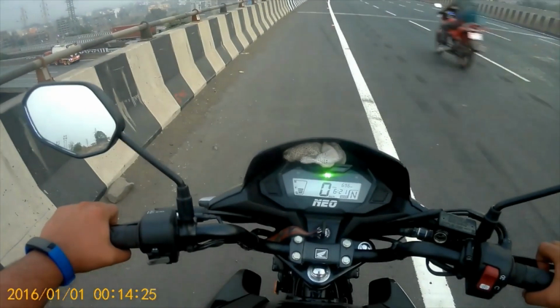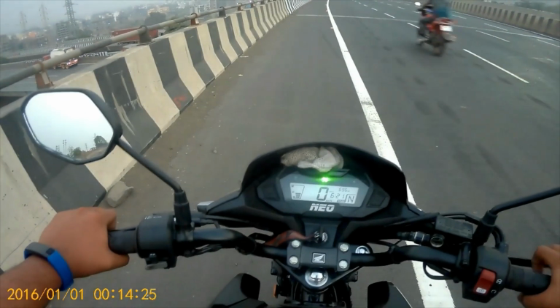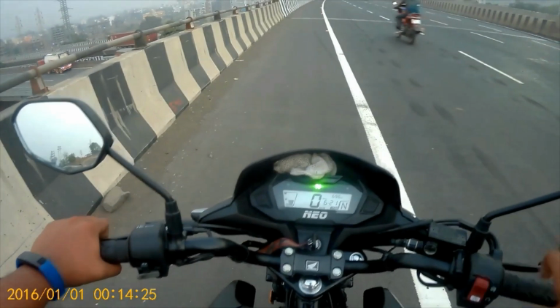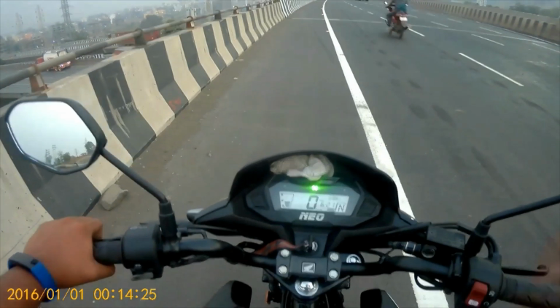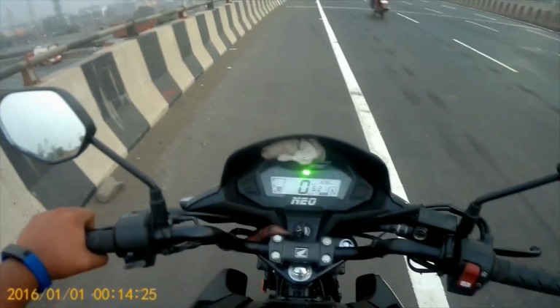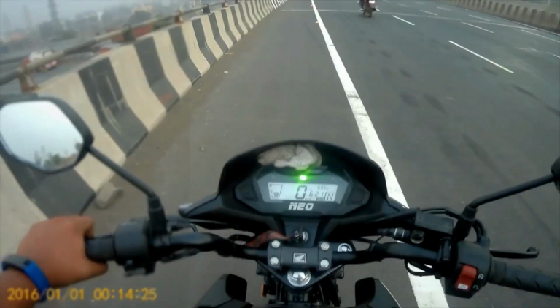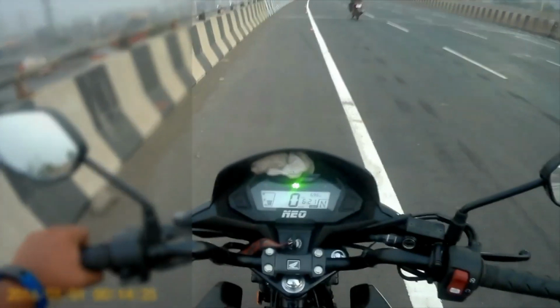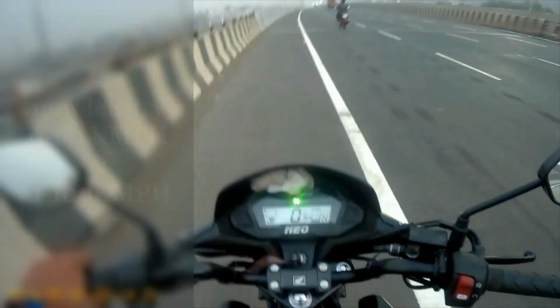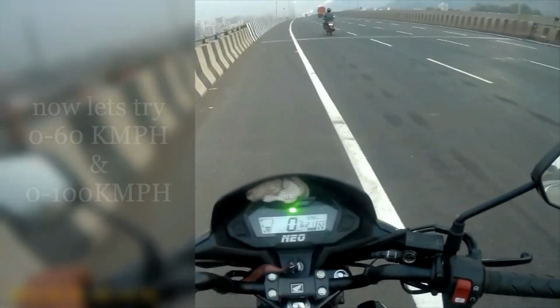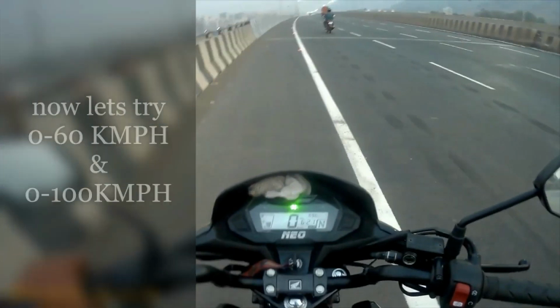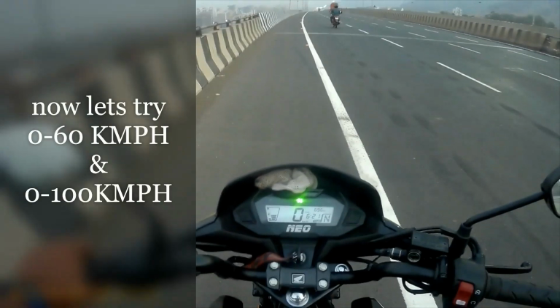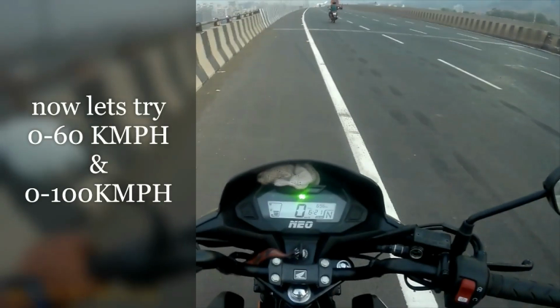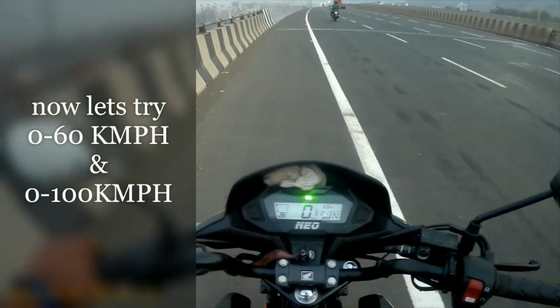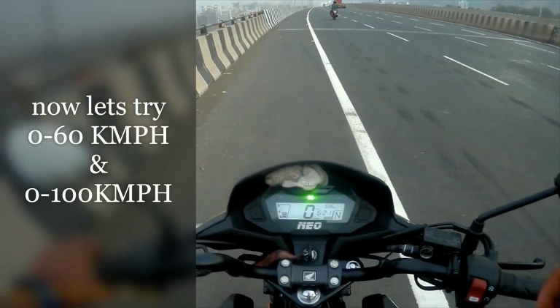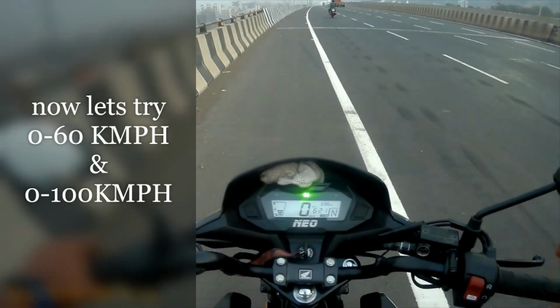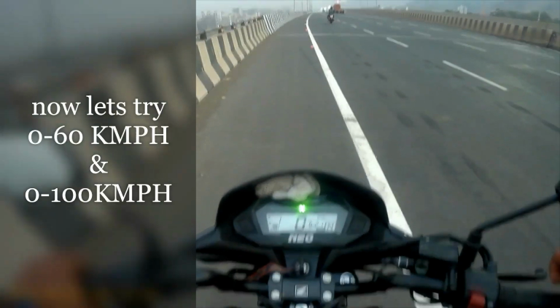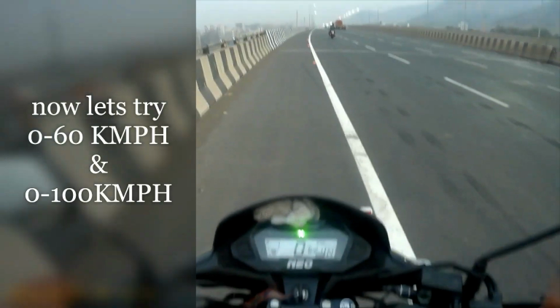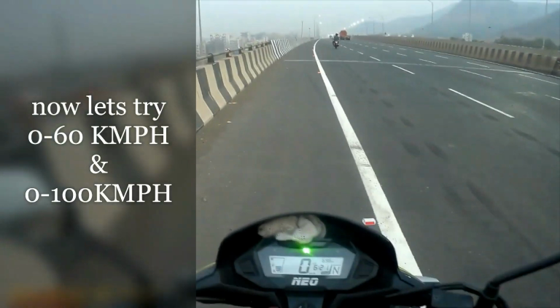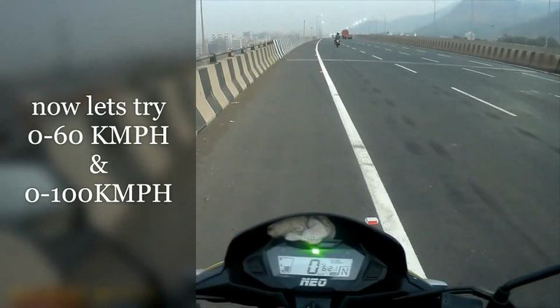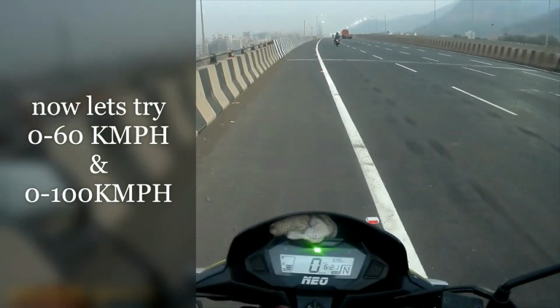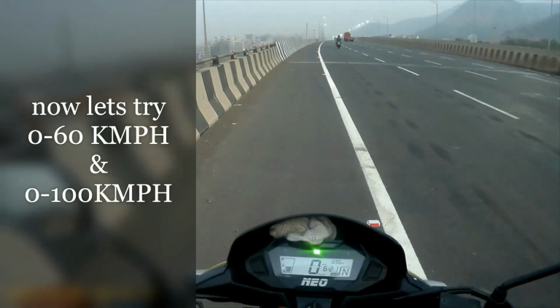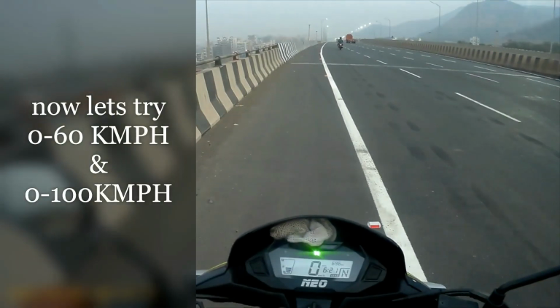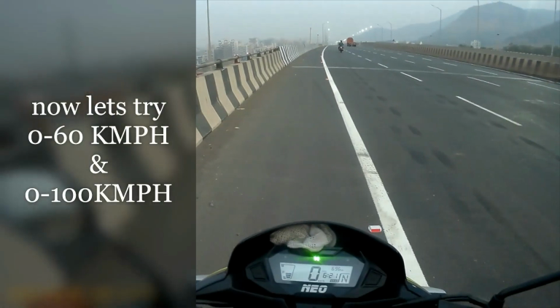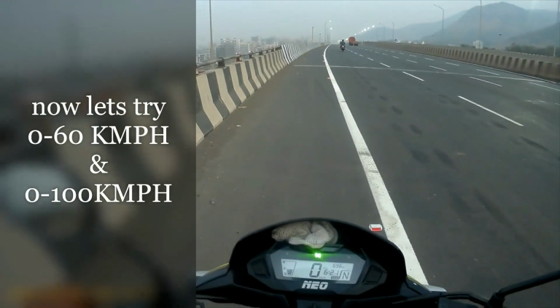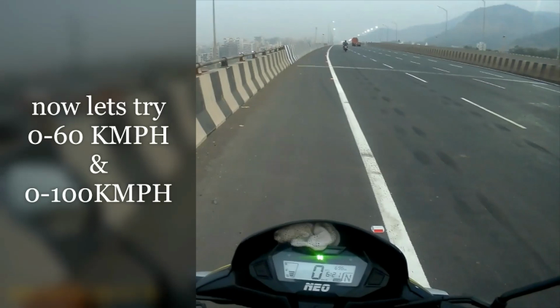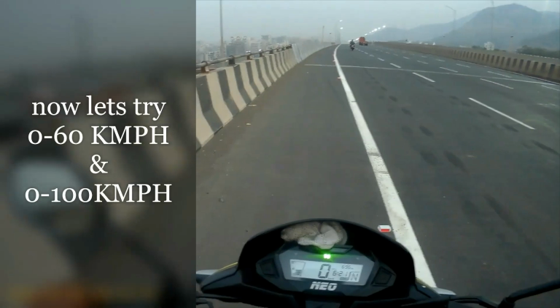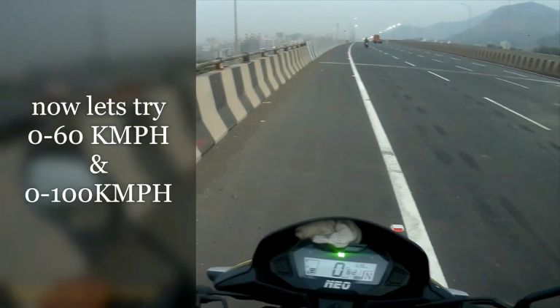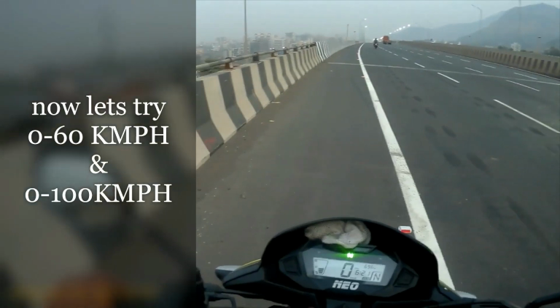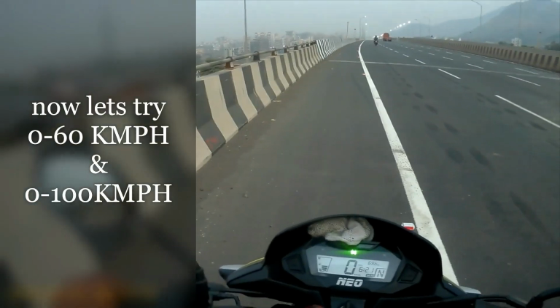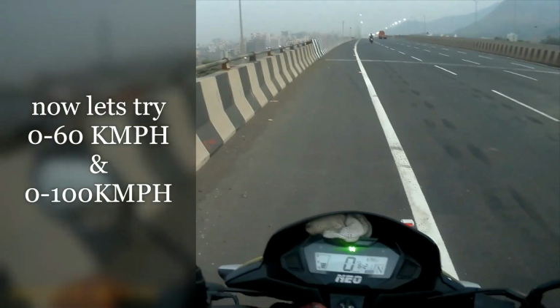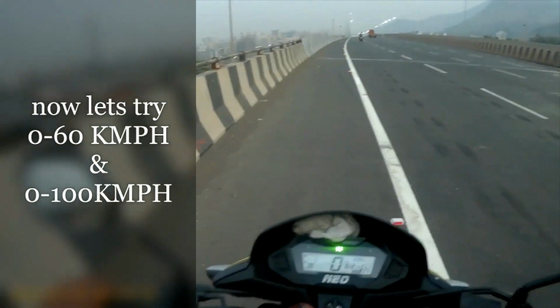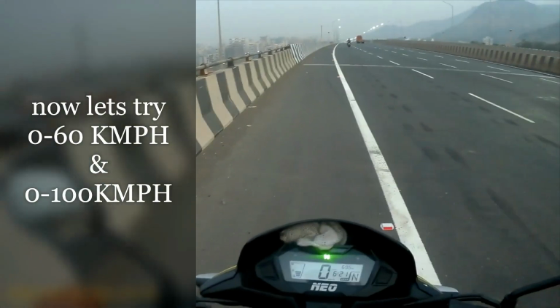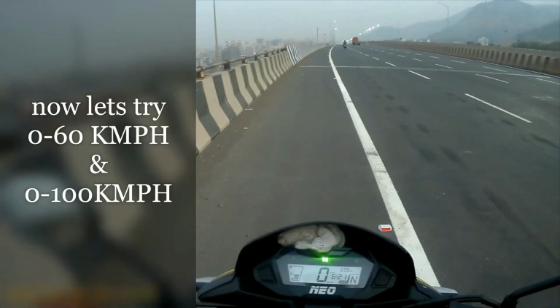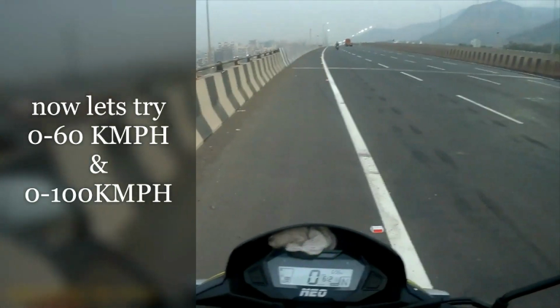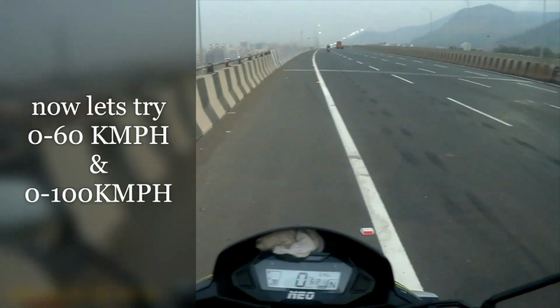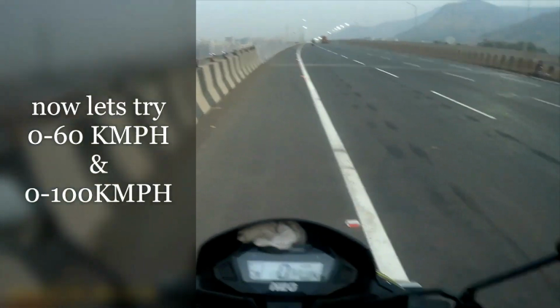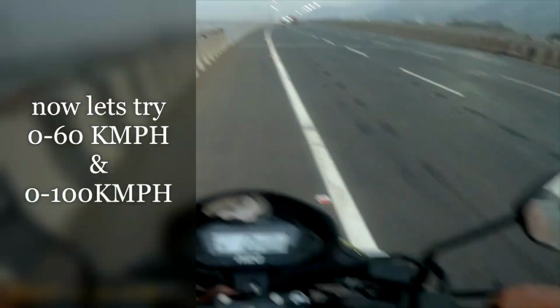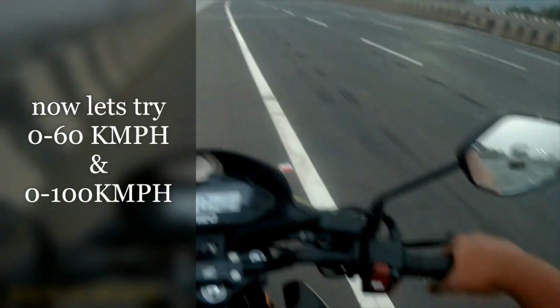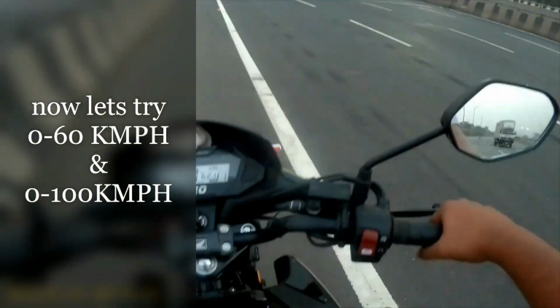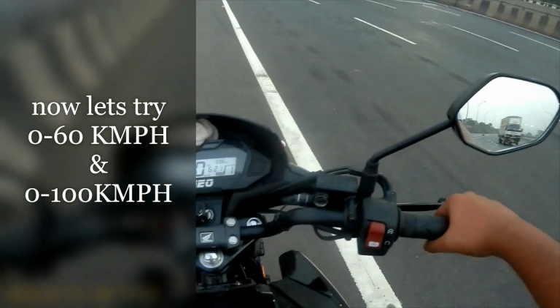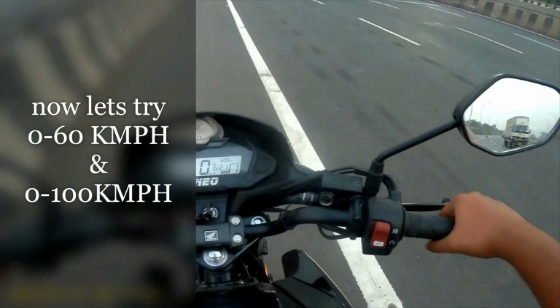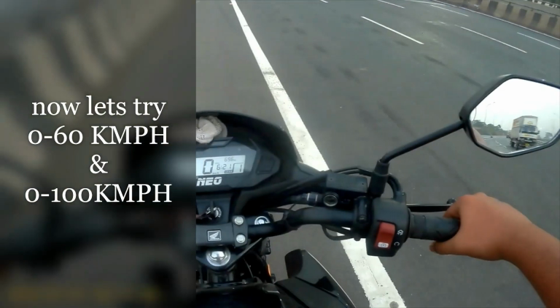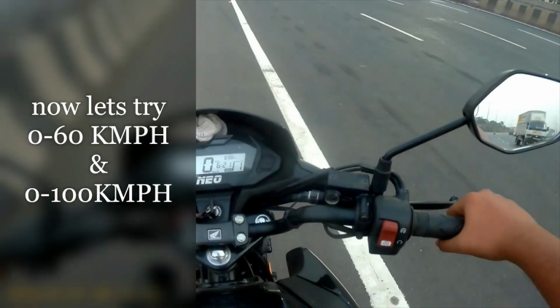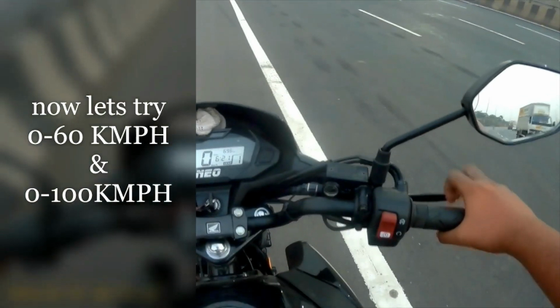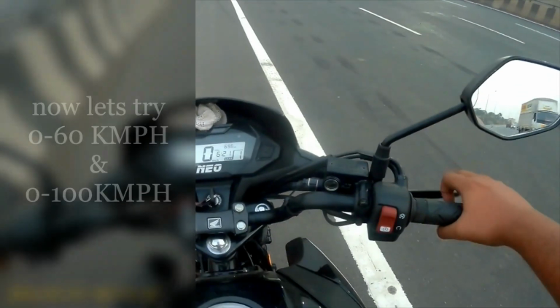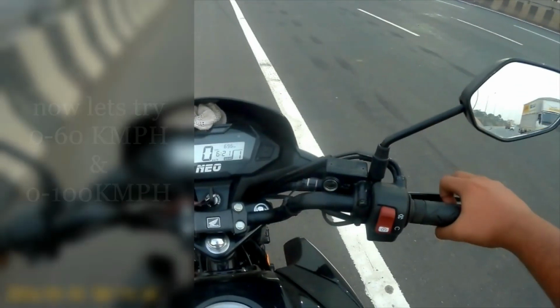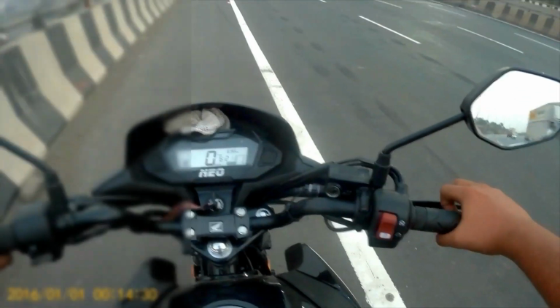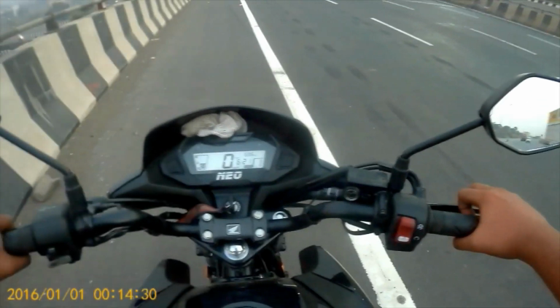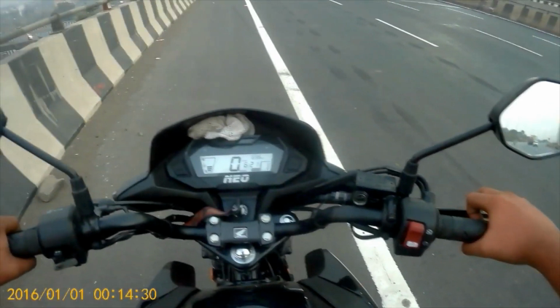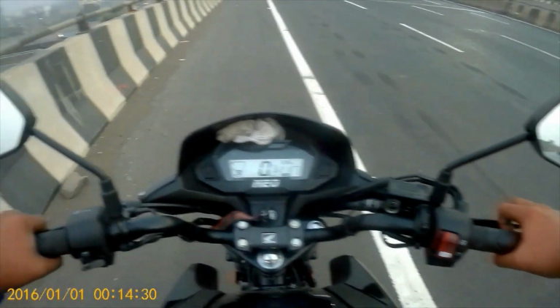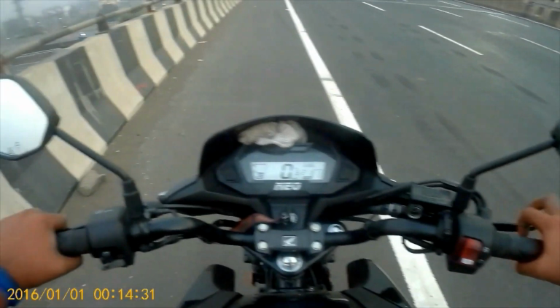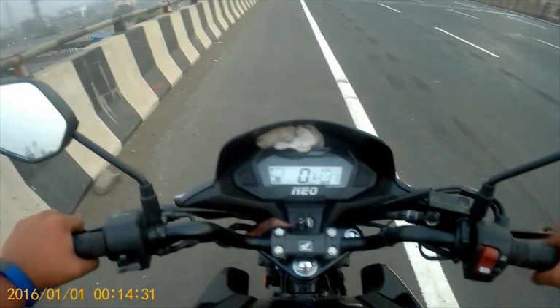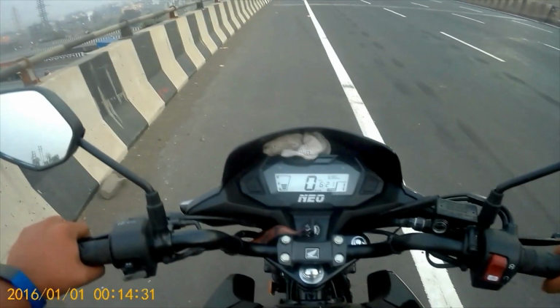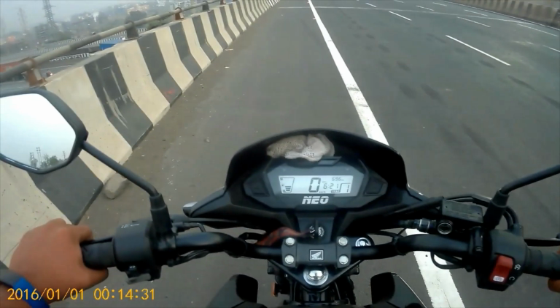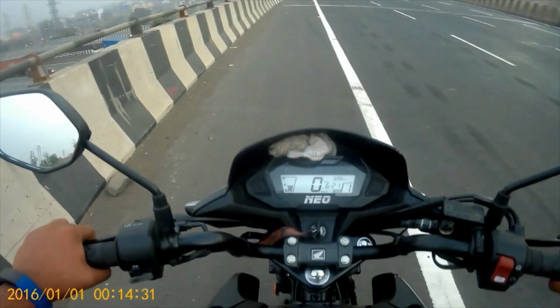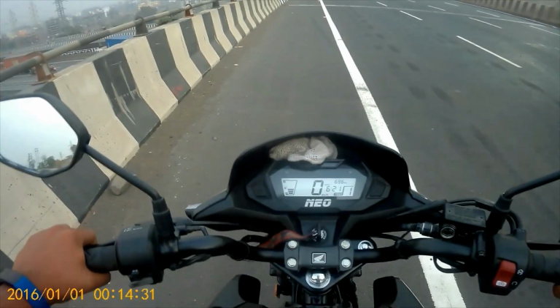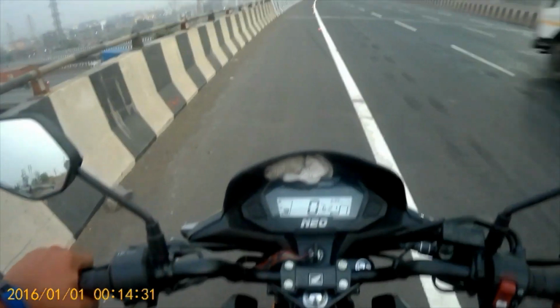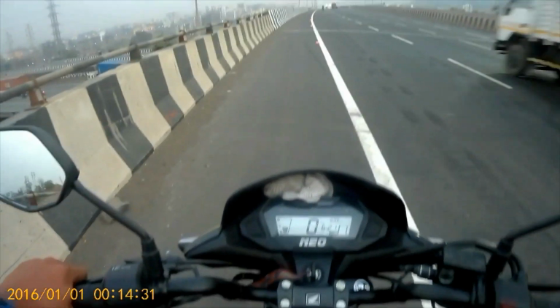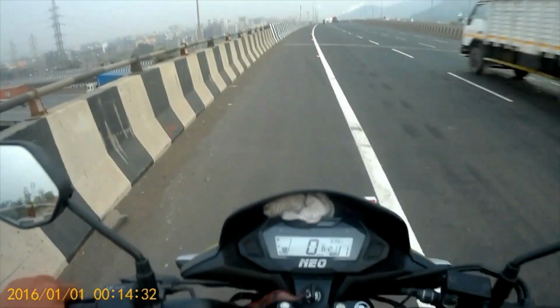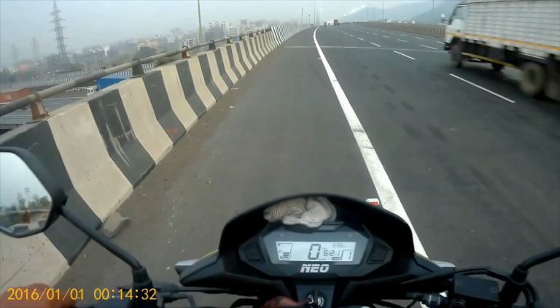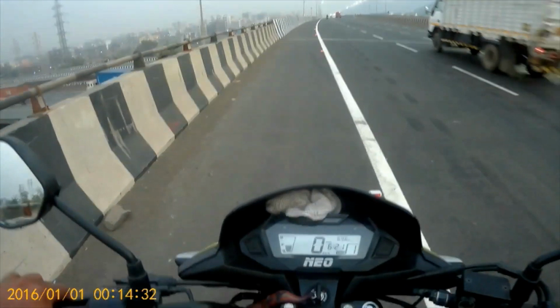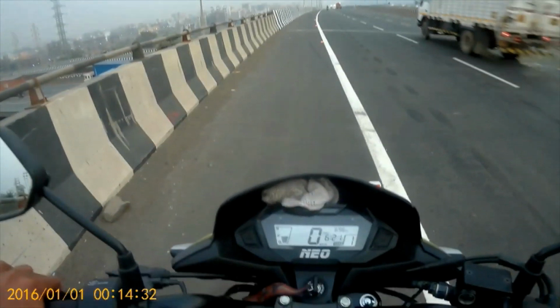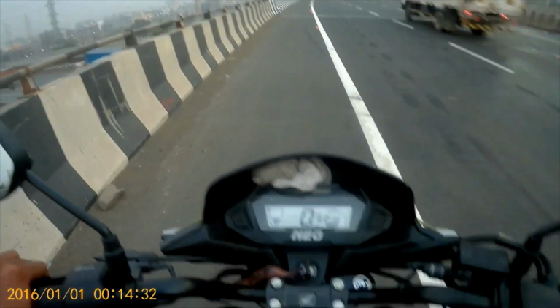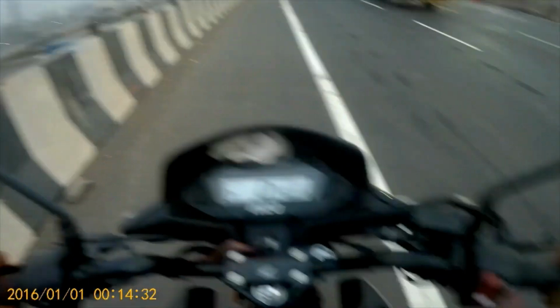Now let's take the 0 to 60 and 0 to 100 and the top speed. 3, 2, 1.